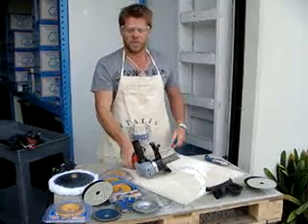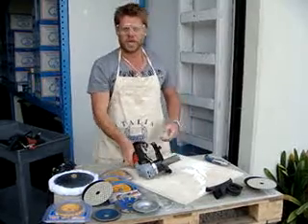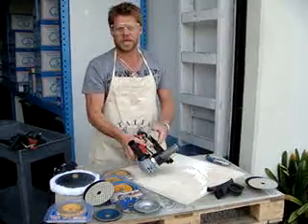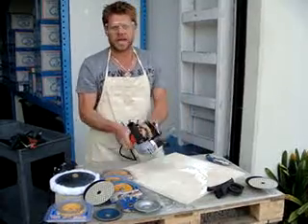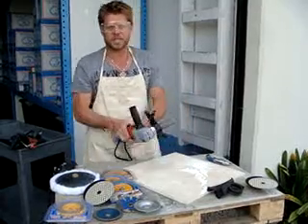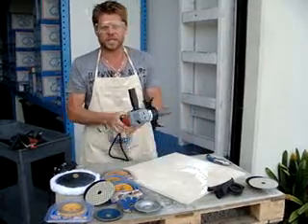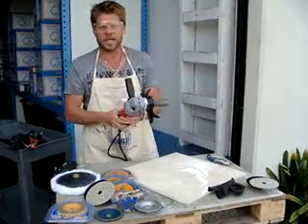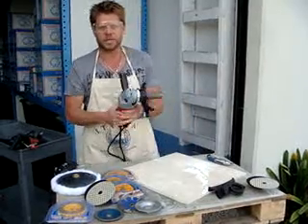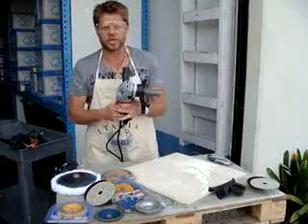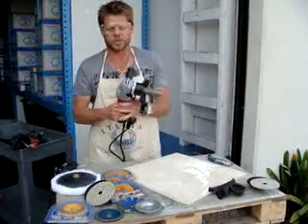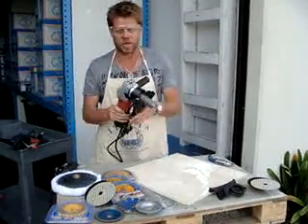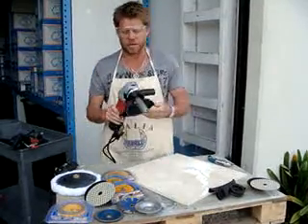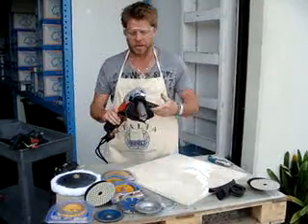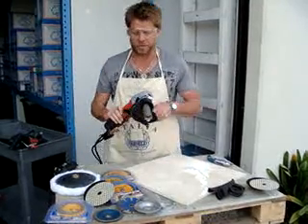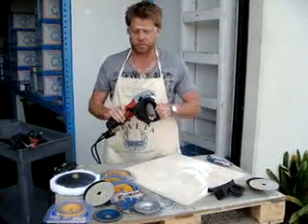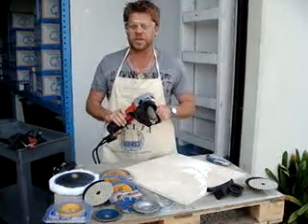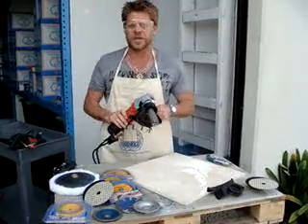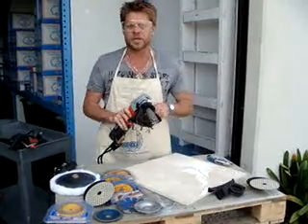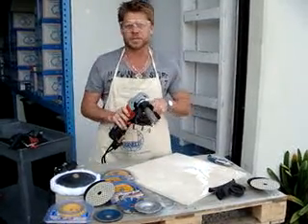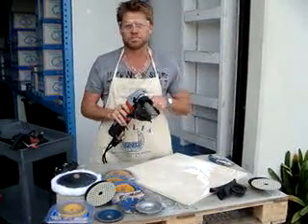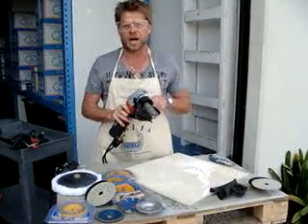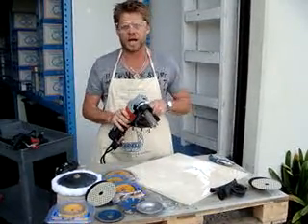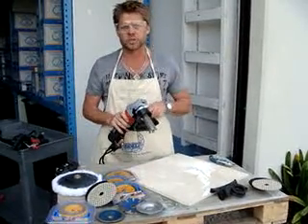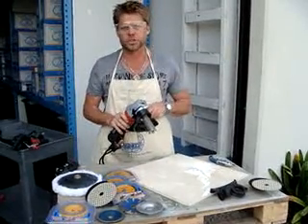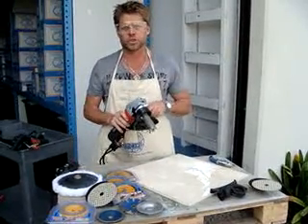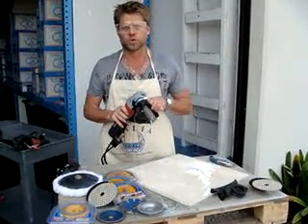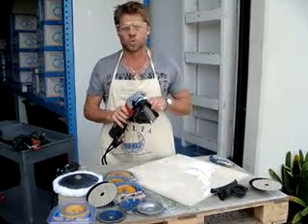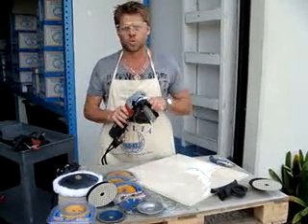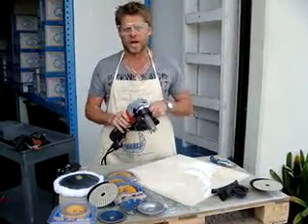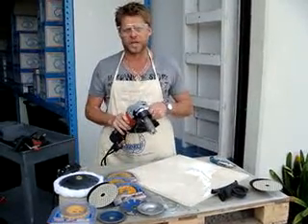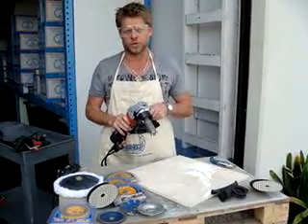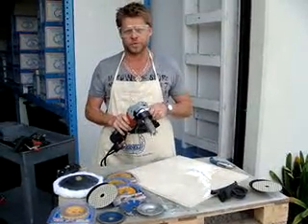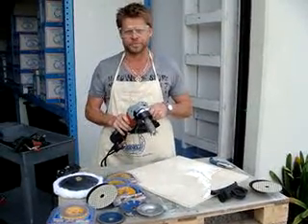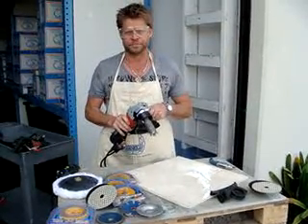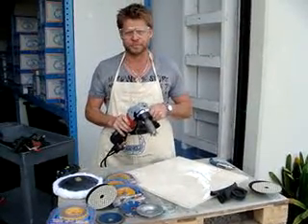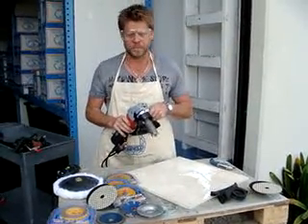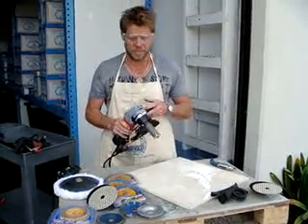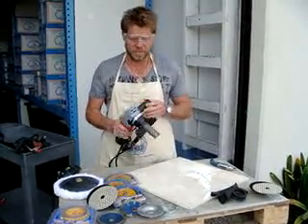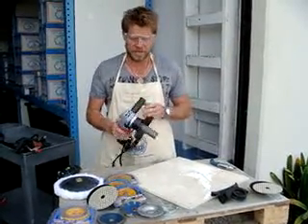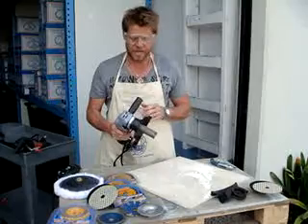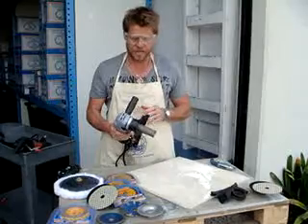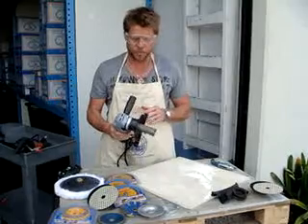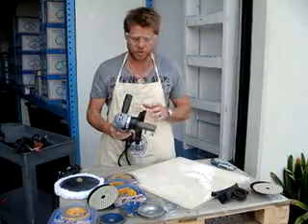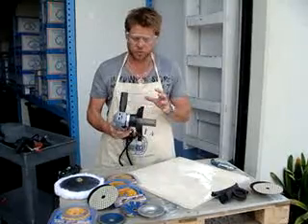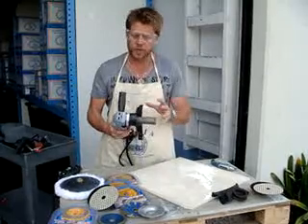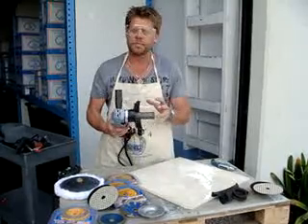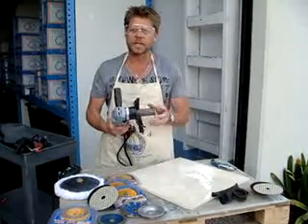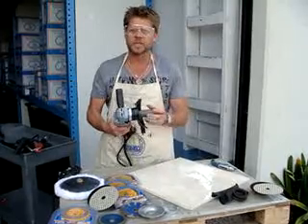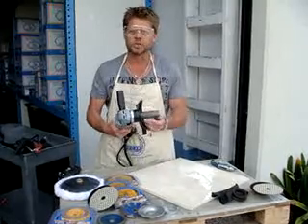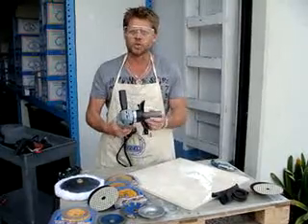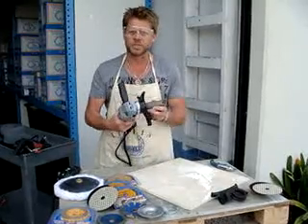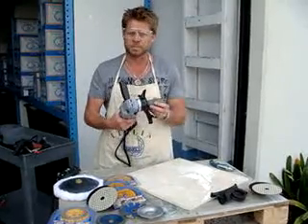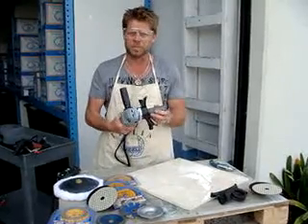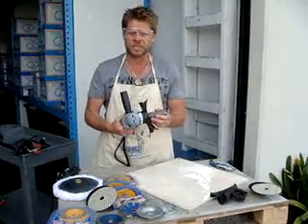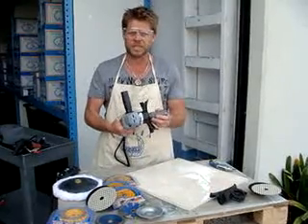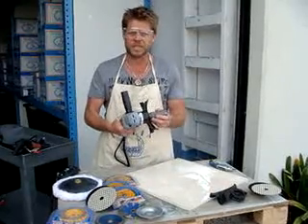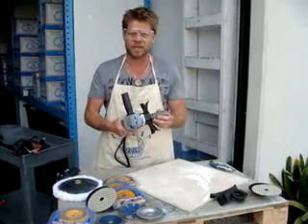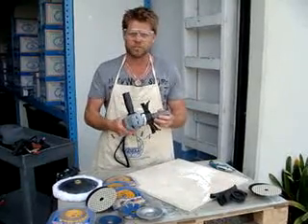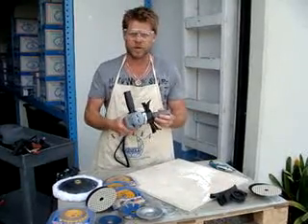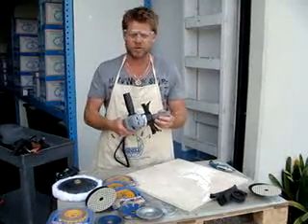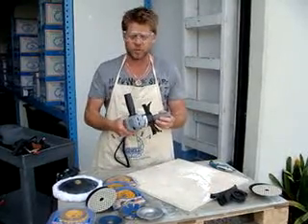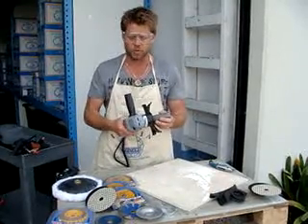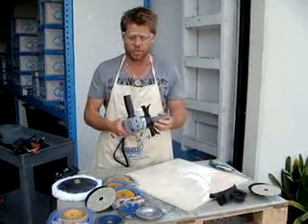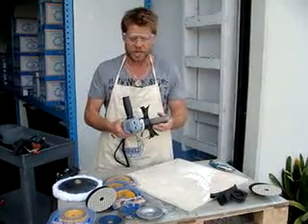Today I'm going to talk about our 3000 Polisher Grinder. What's great about this tool — it's a must-have for every toolbox.